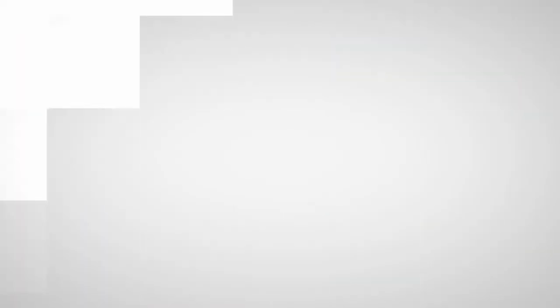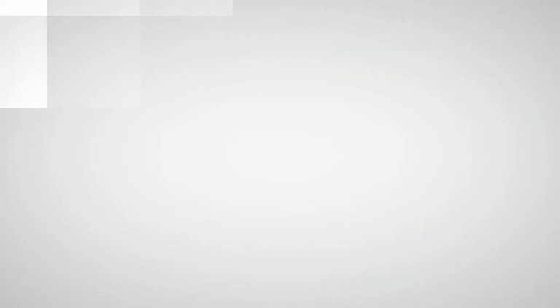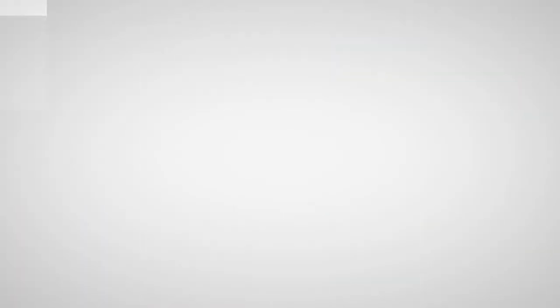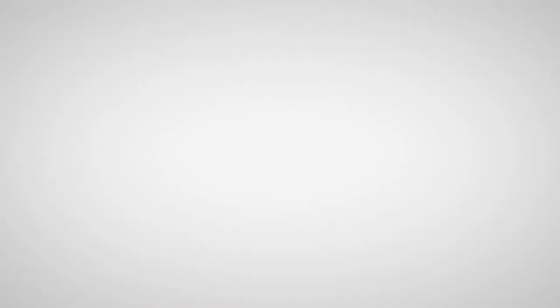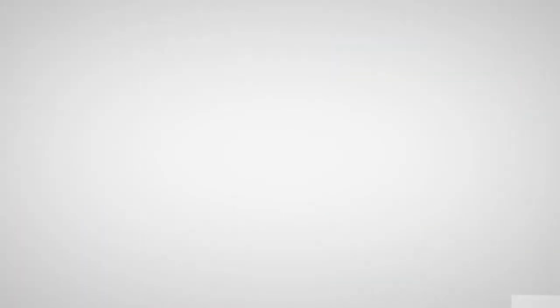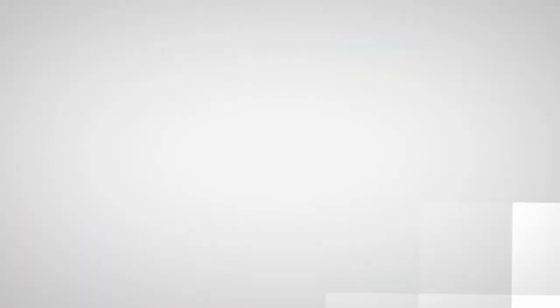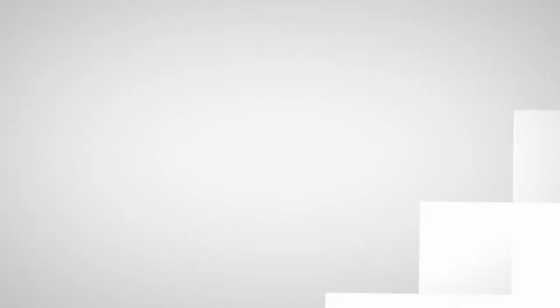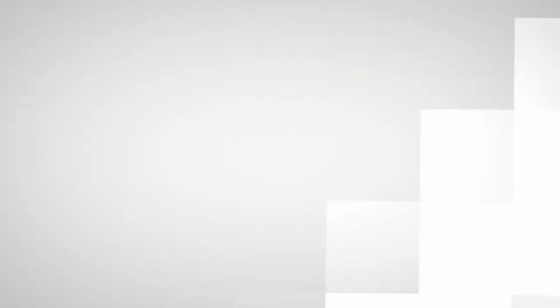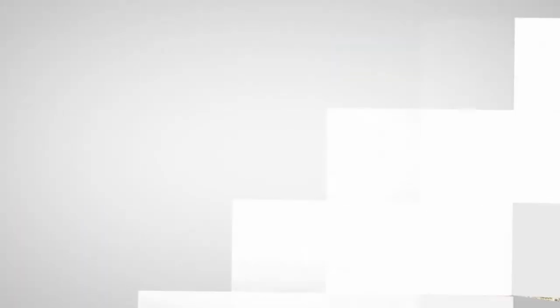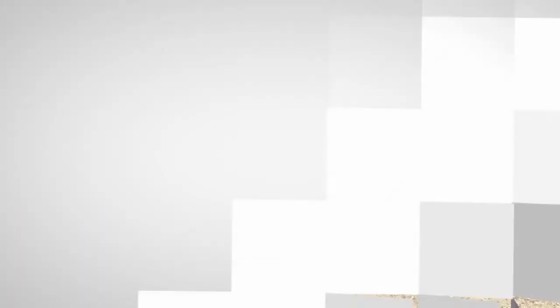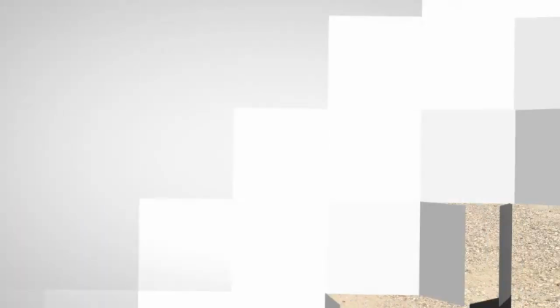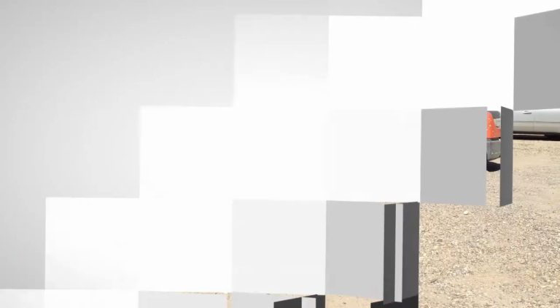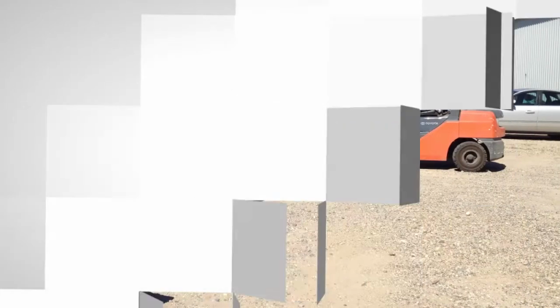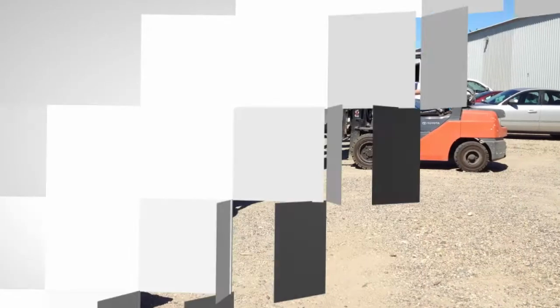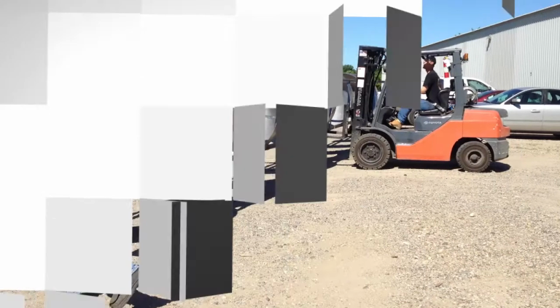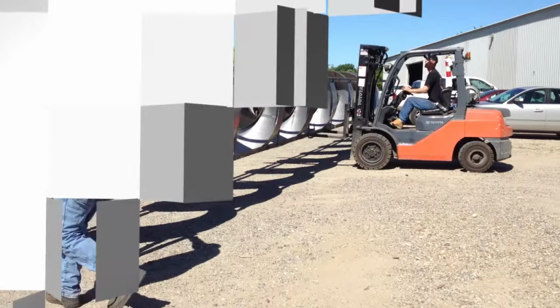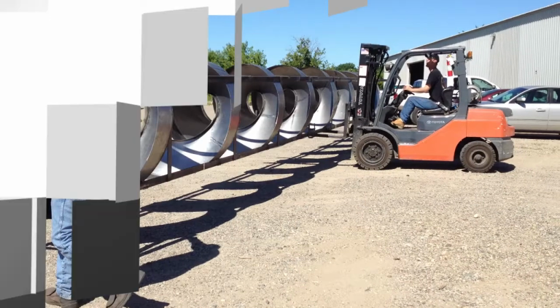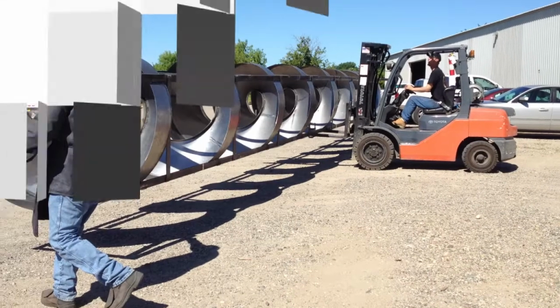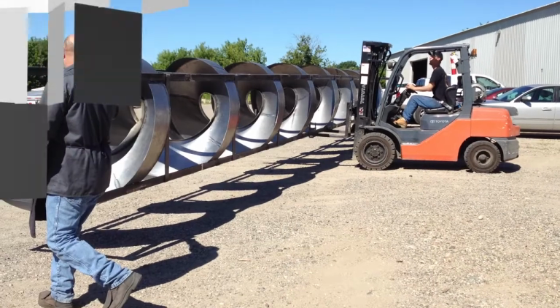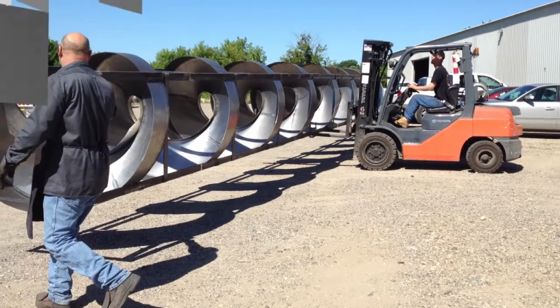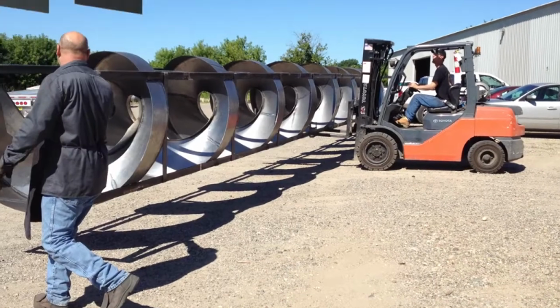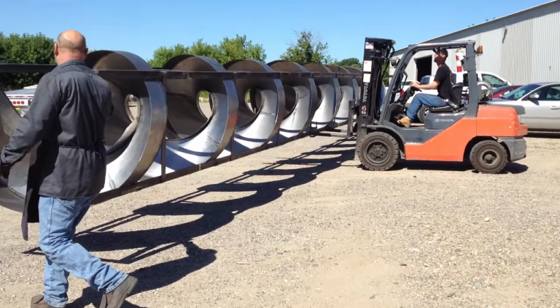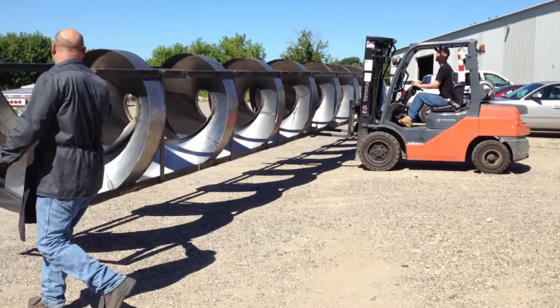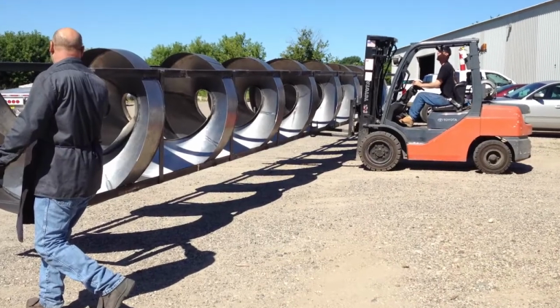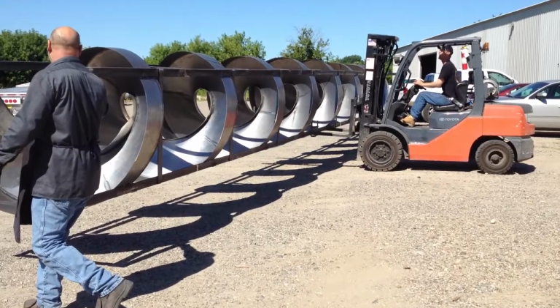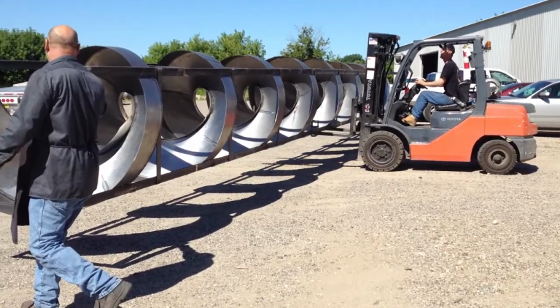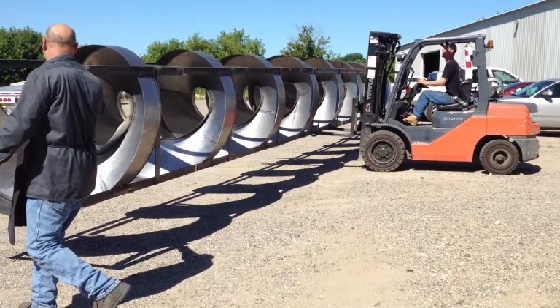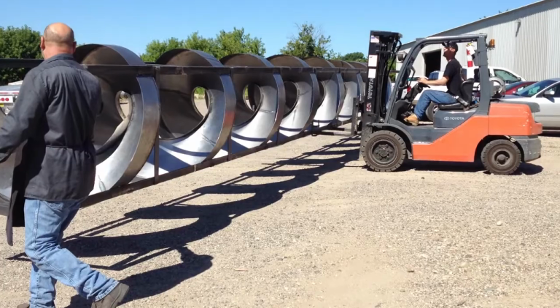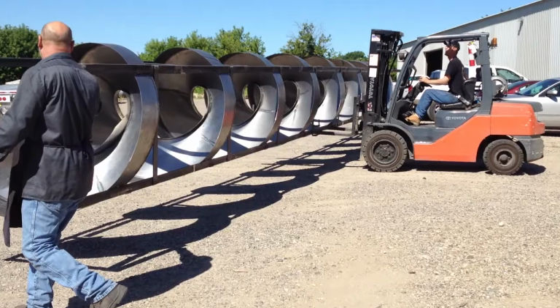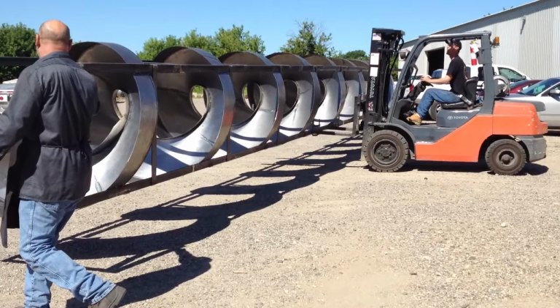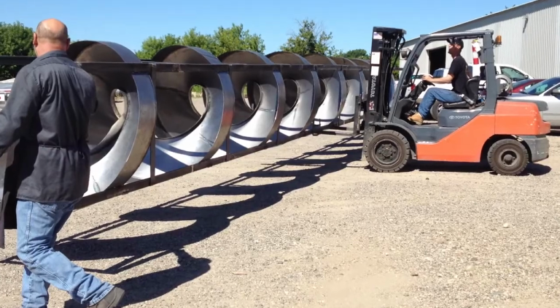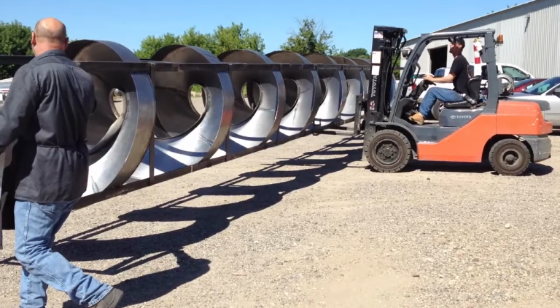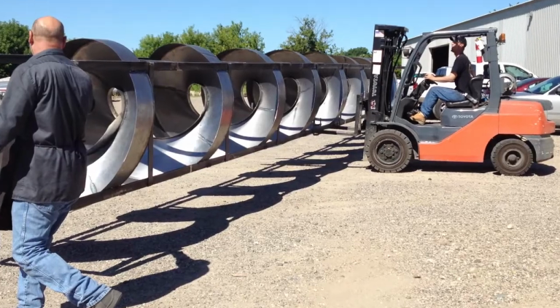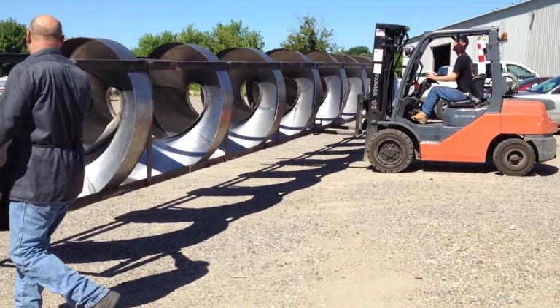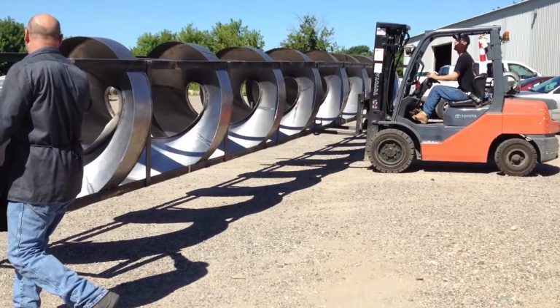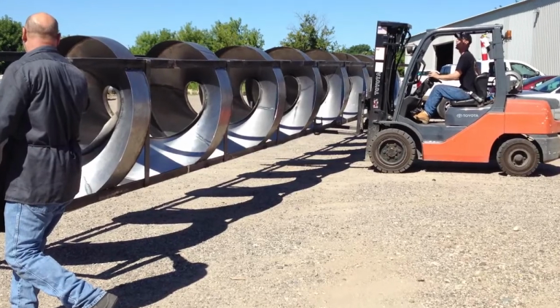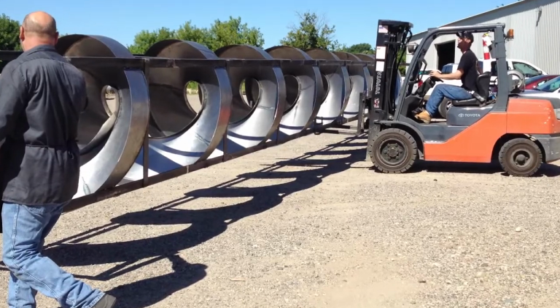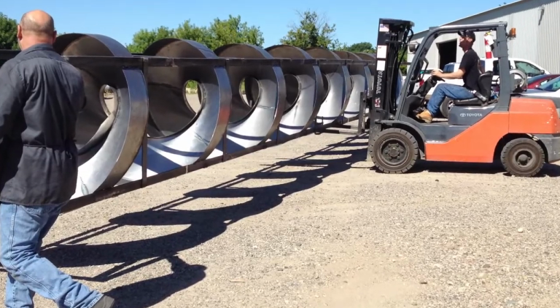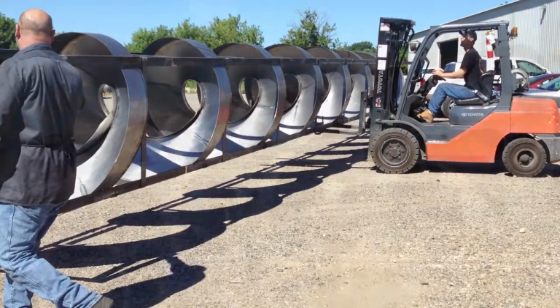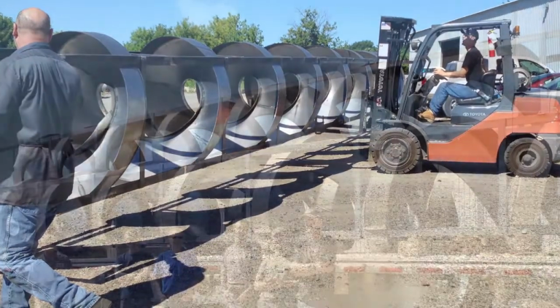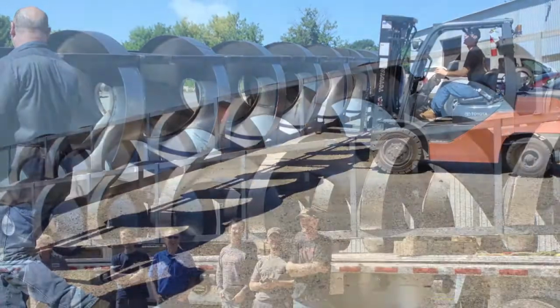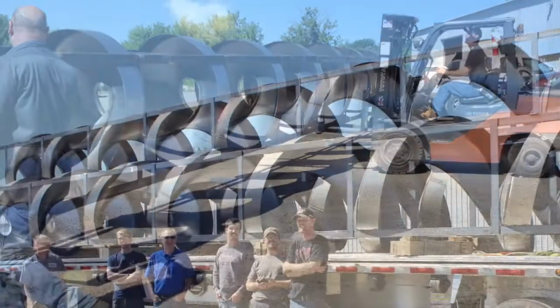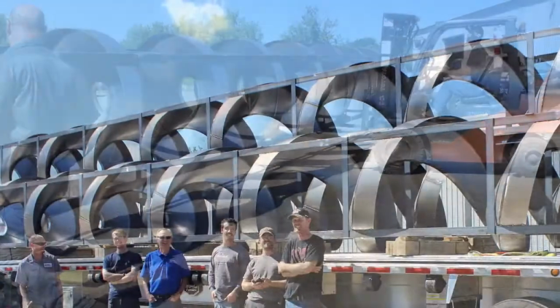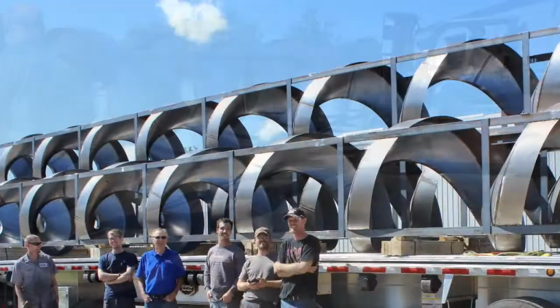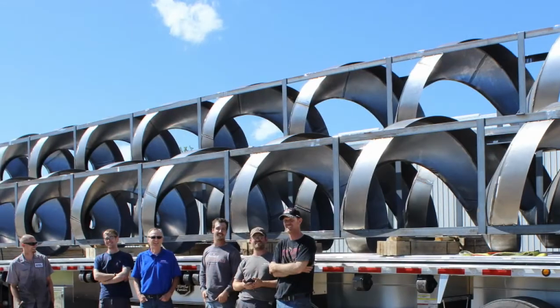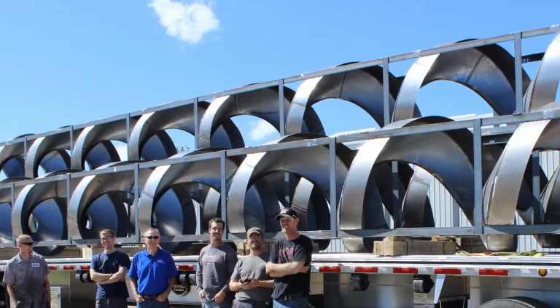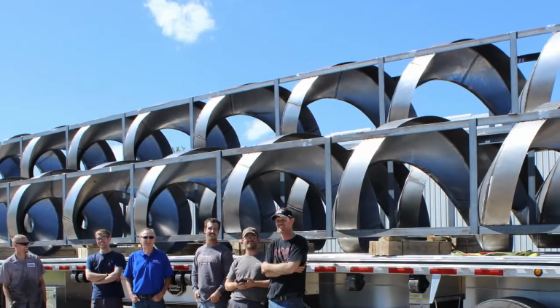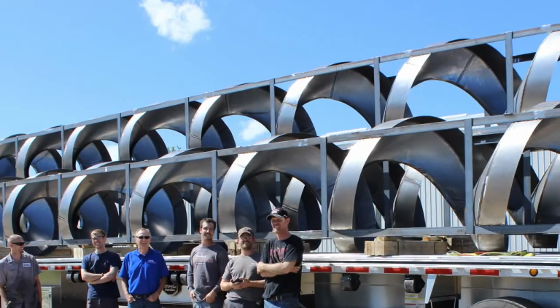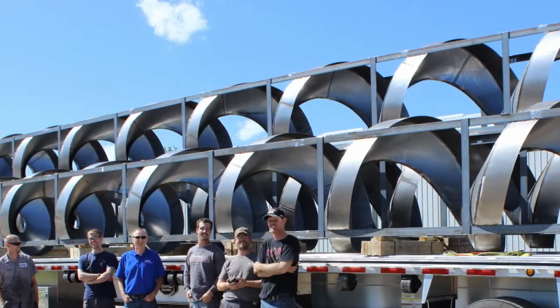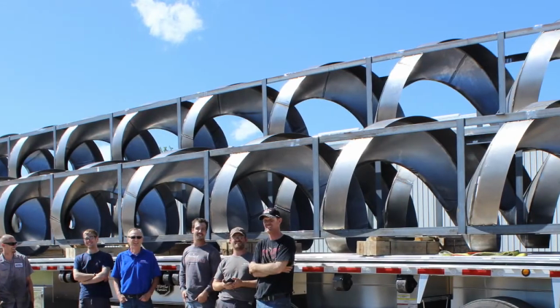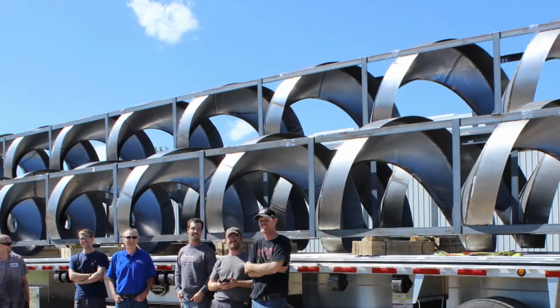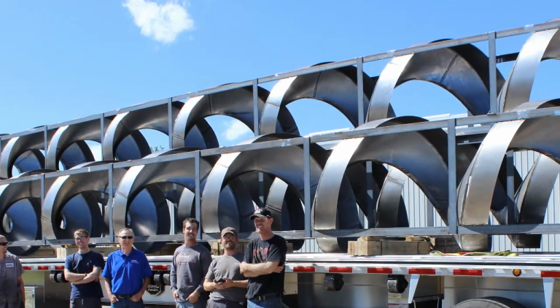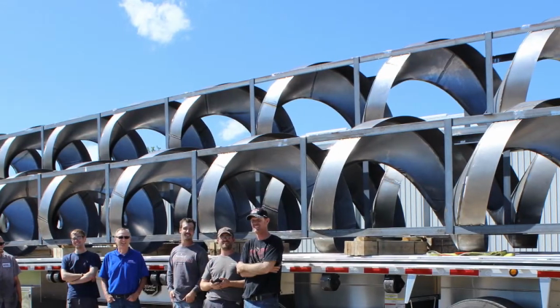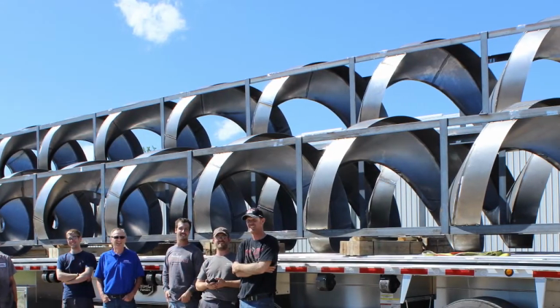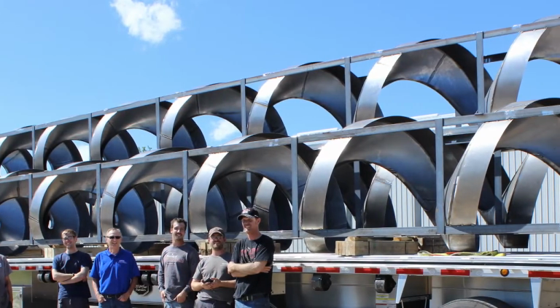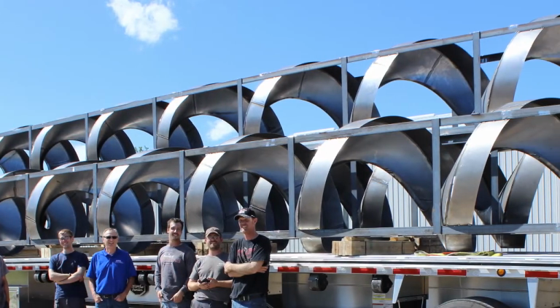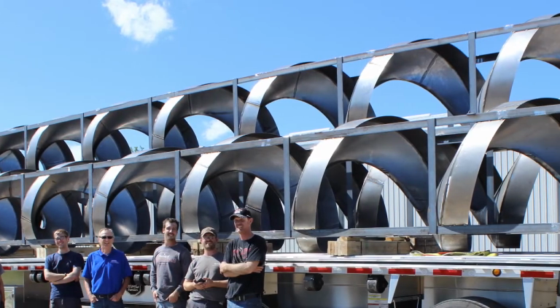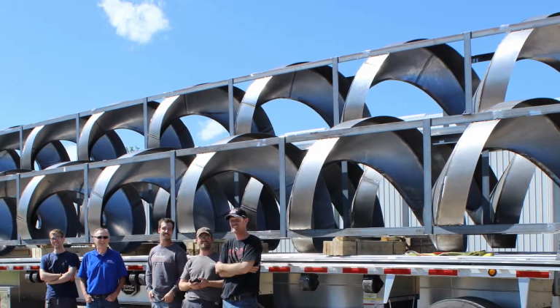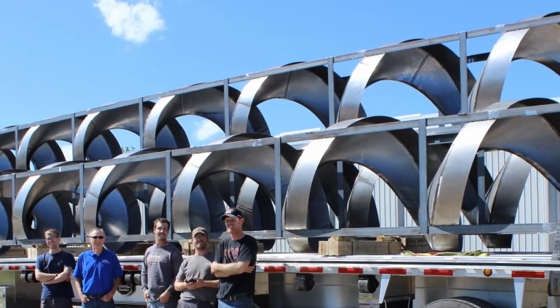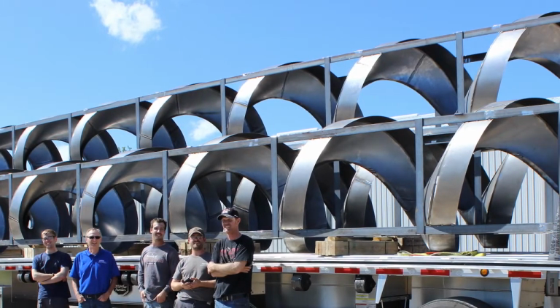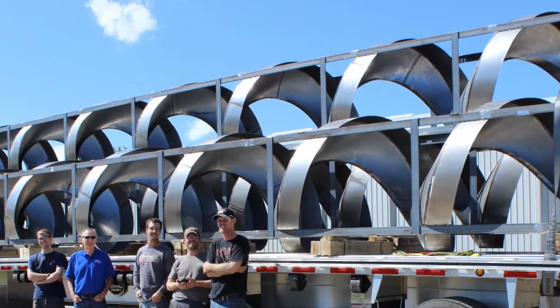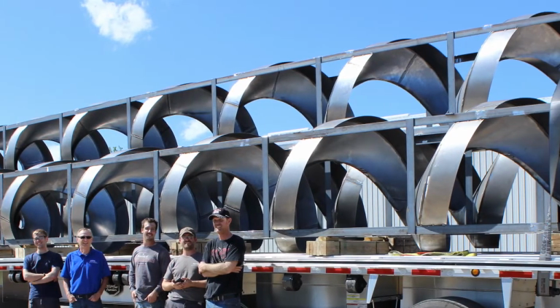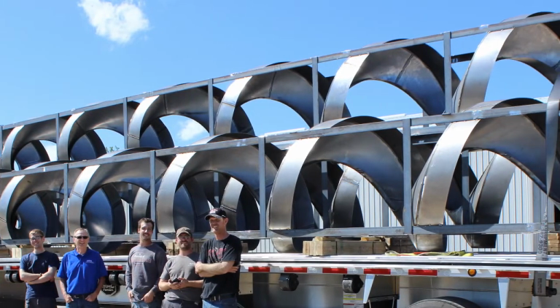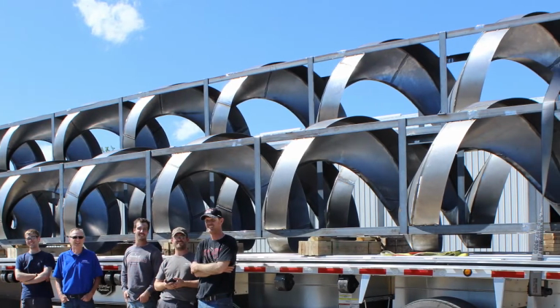Our fabricators have had many years of experience making spirals. Our welders have been trained and tested to conform to many welding certifications.